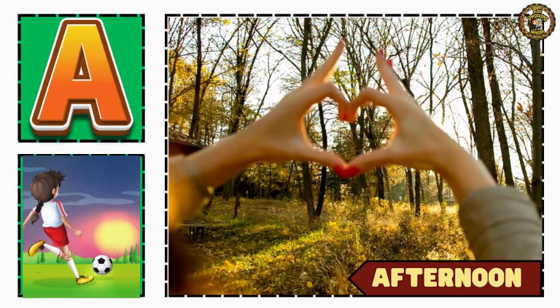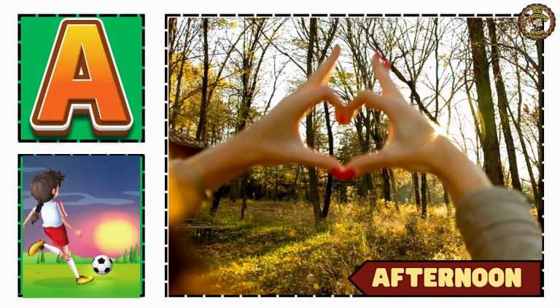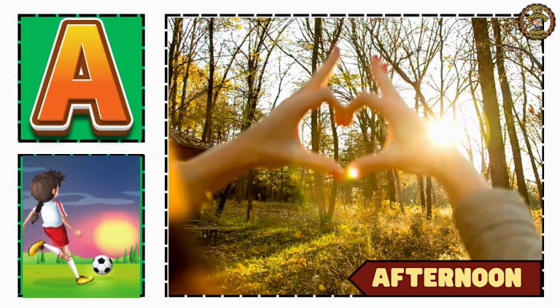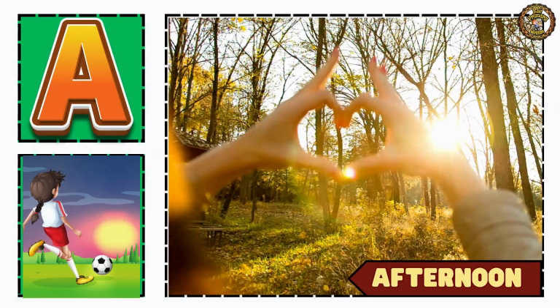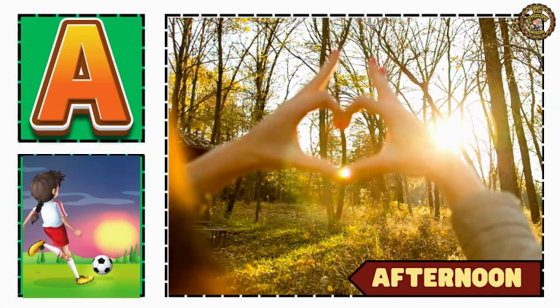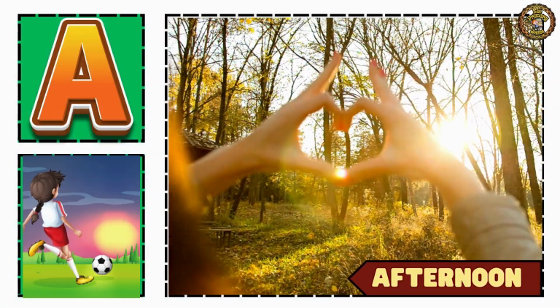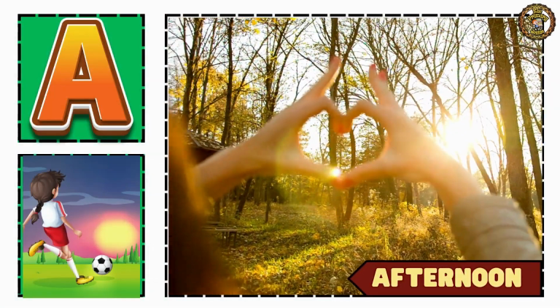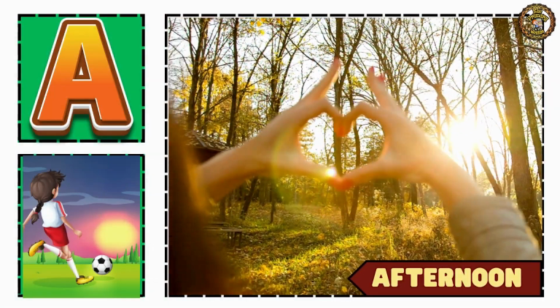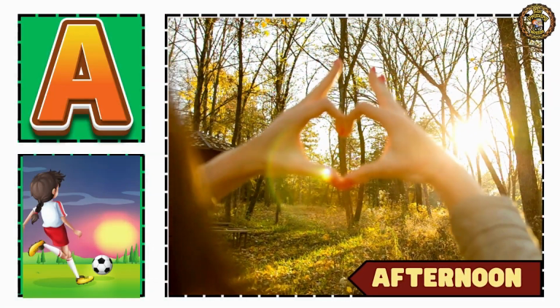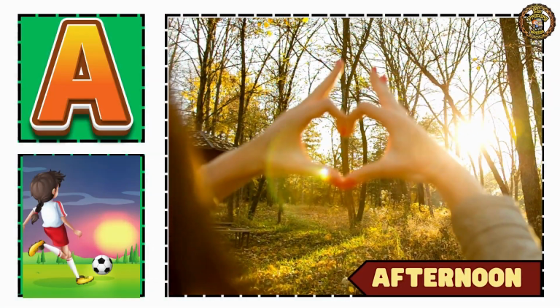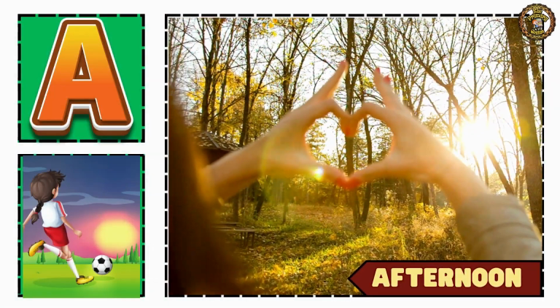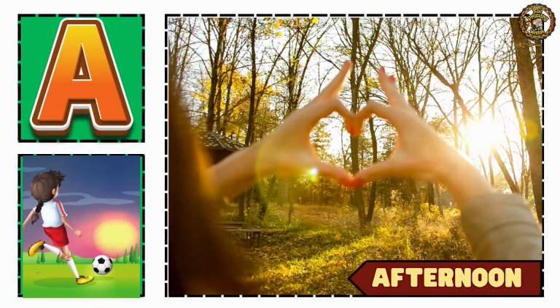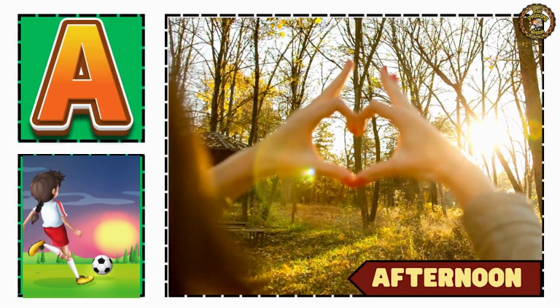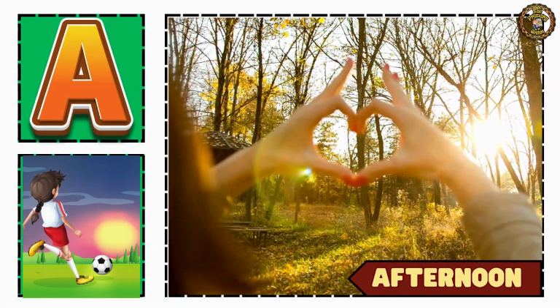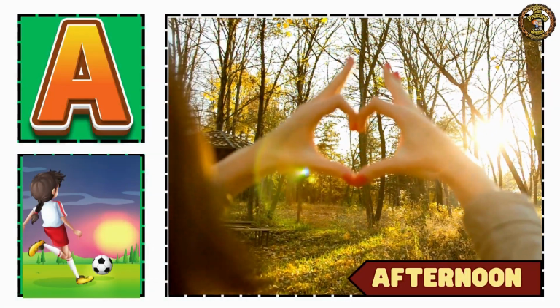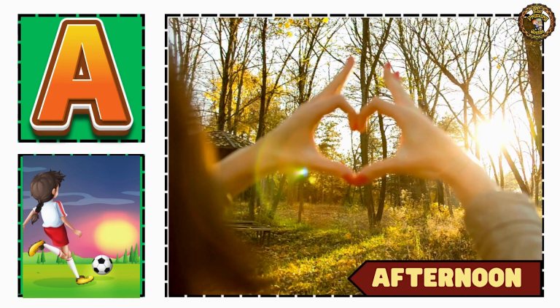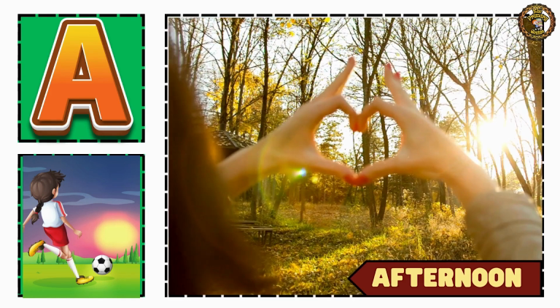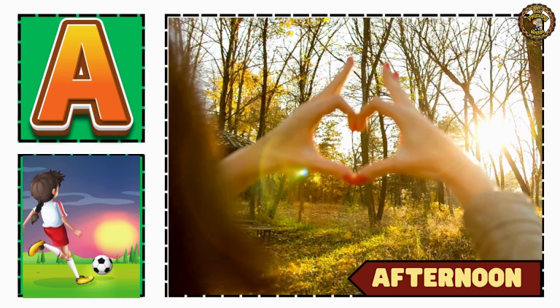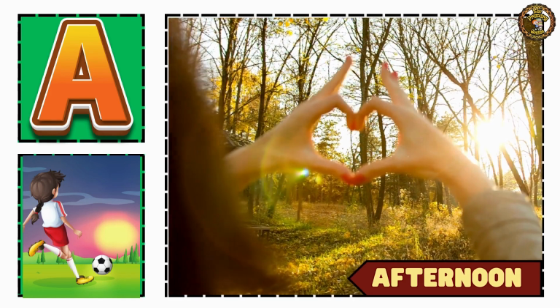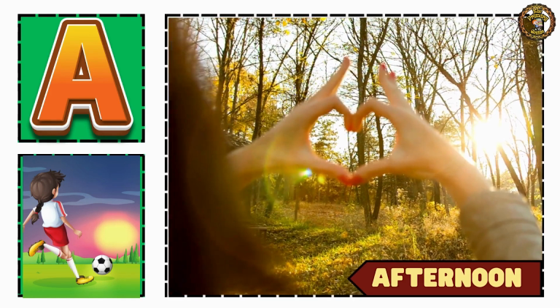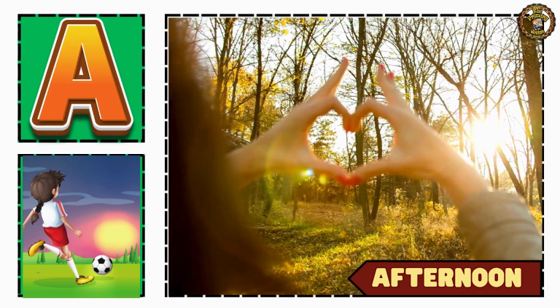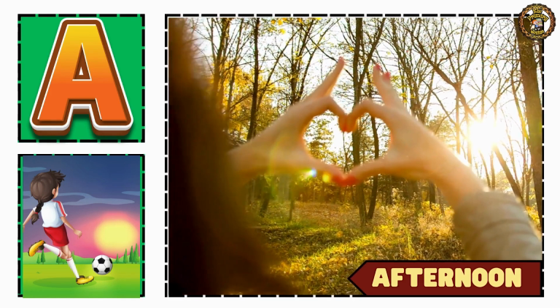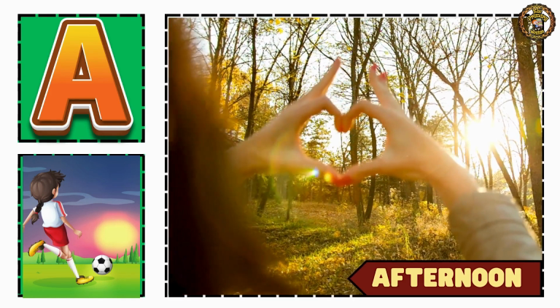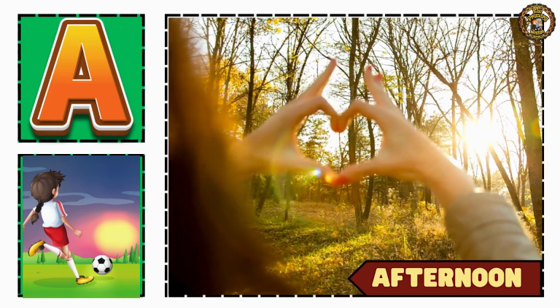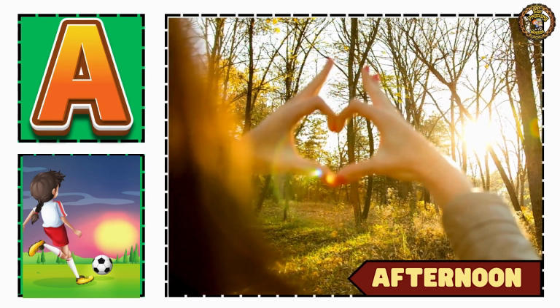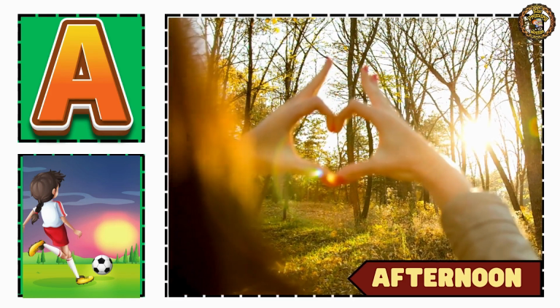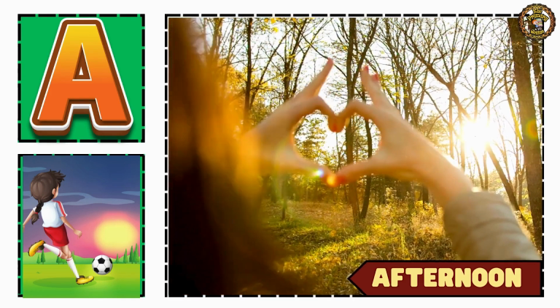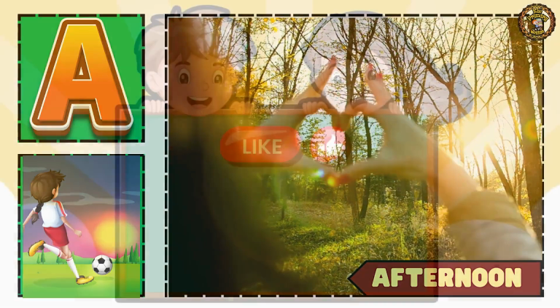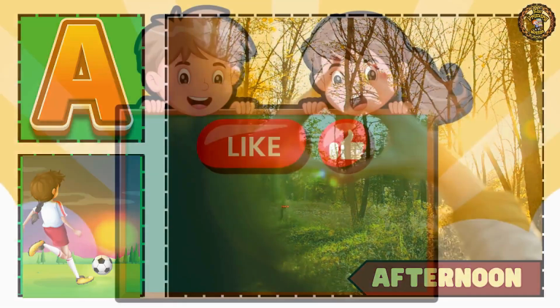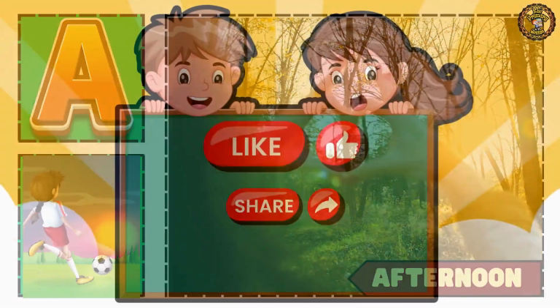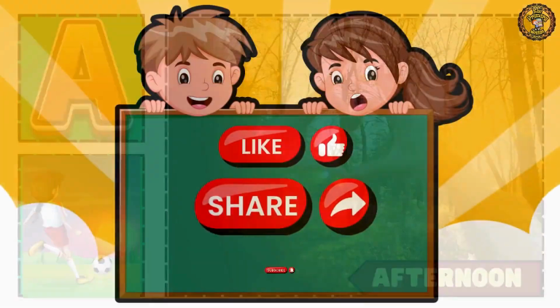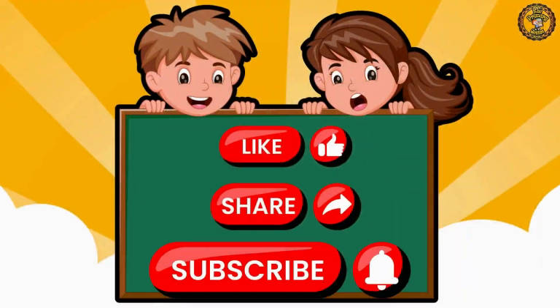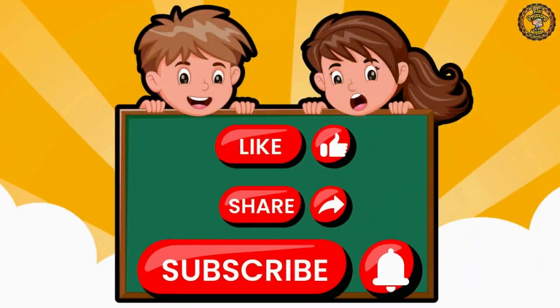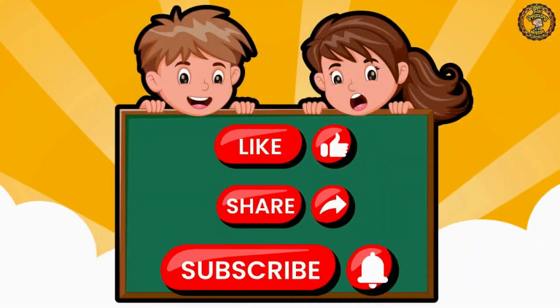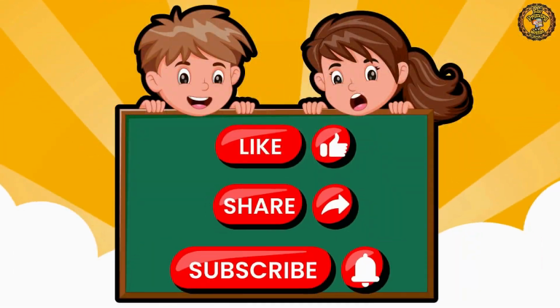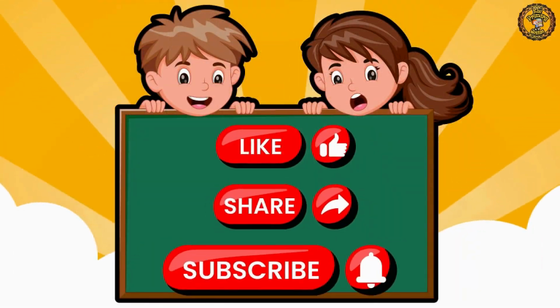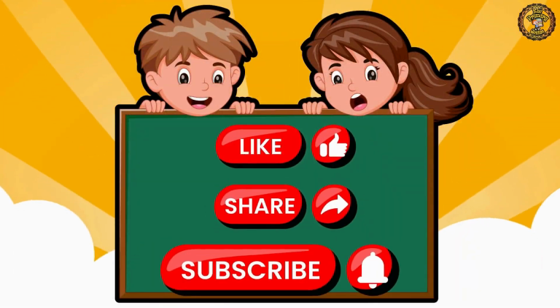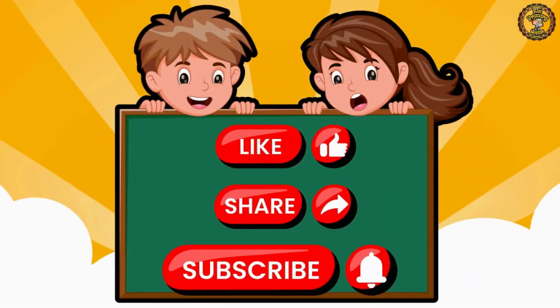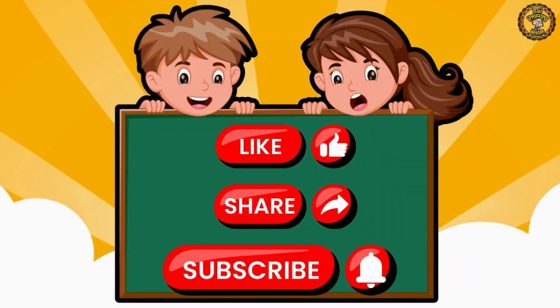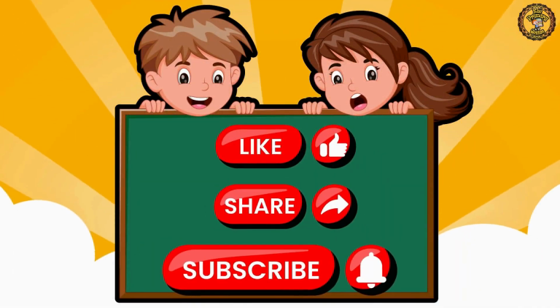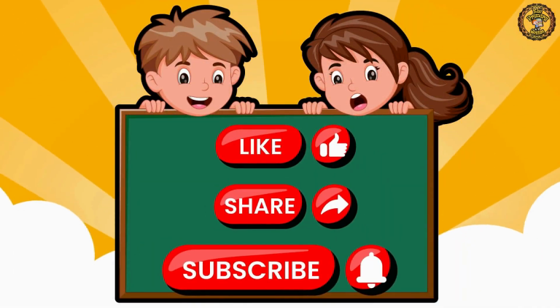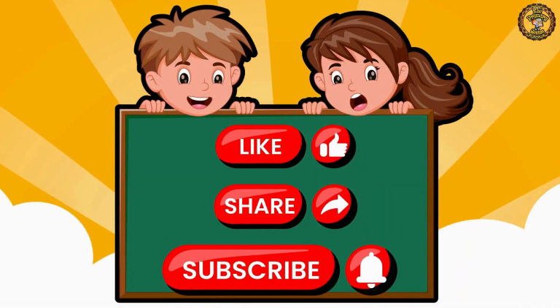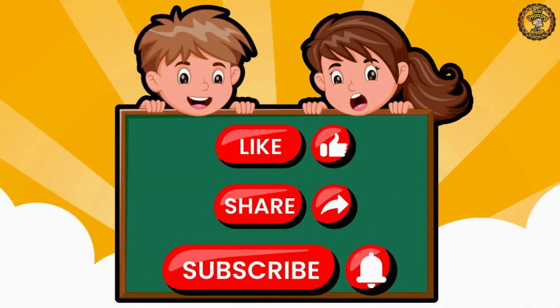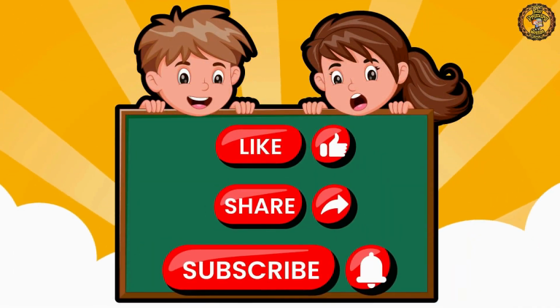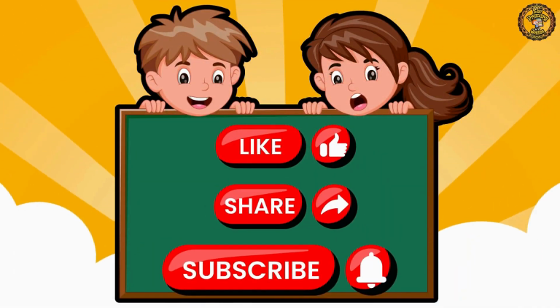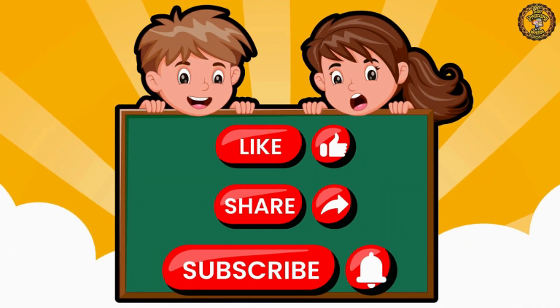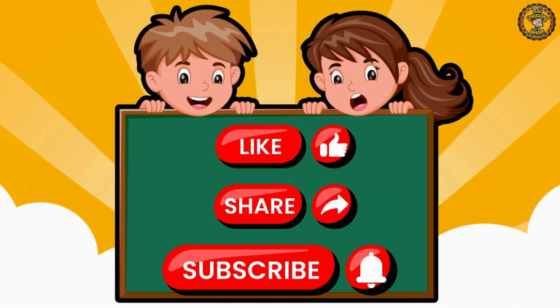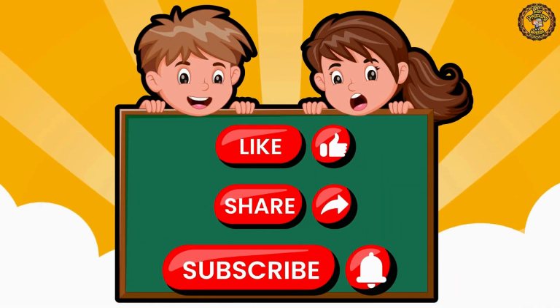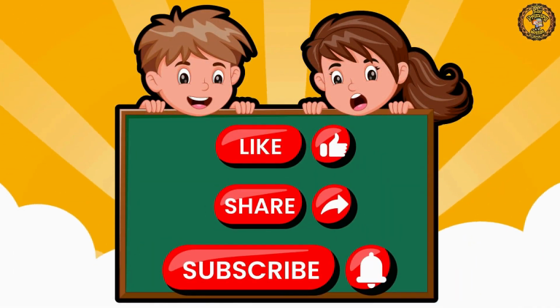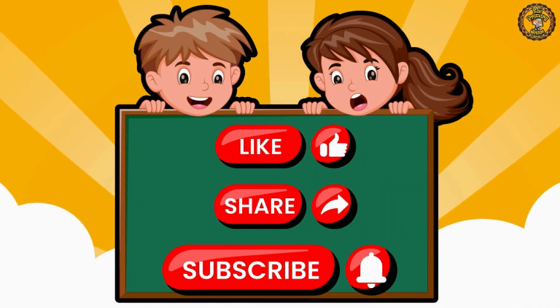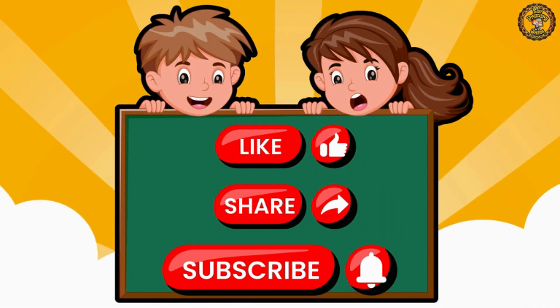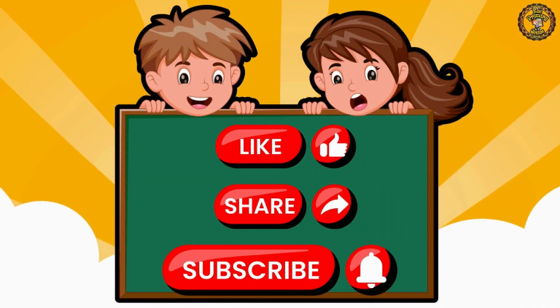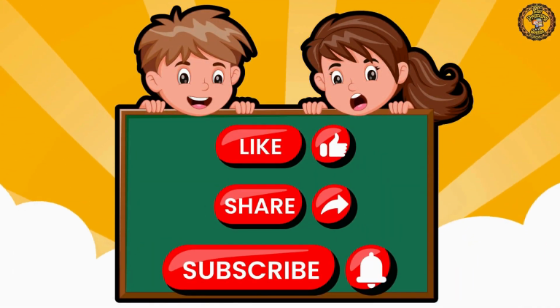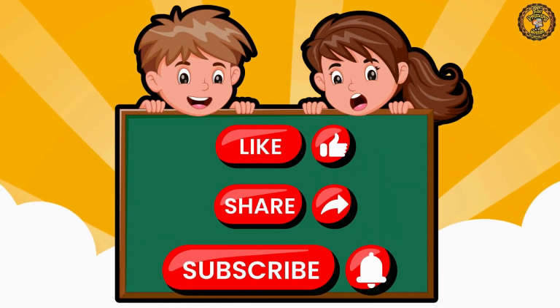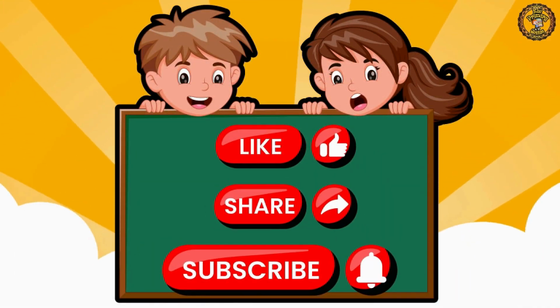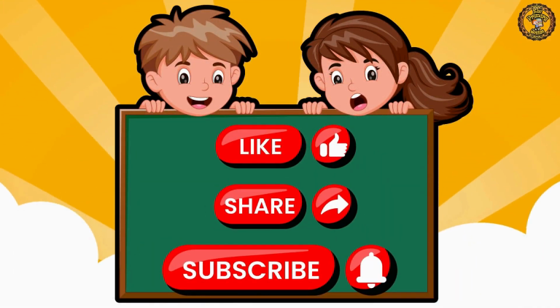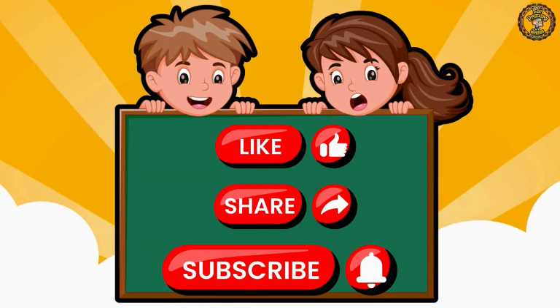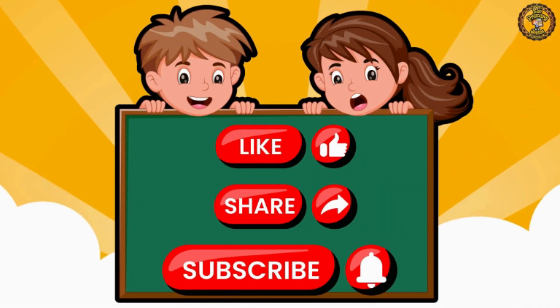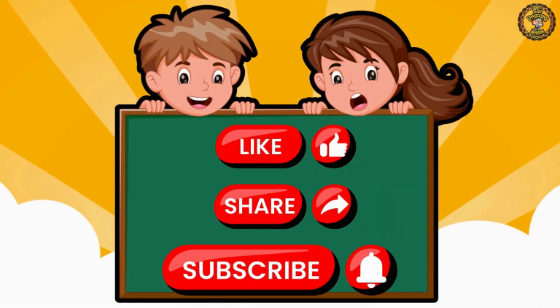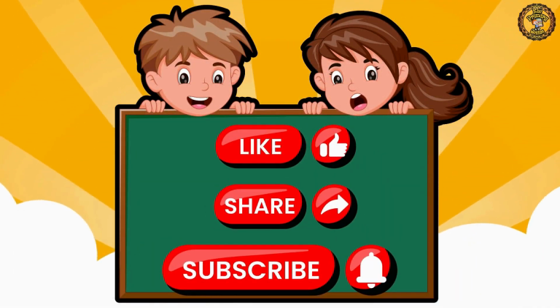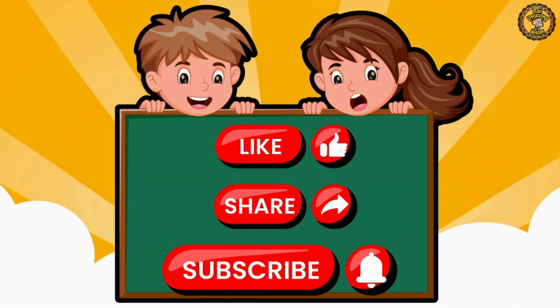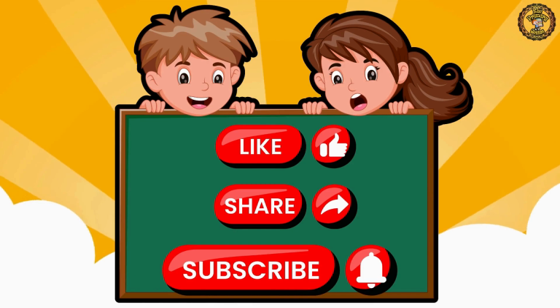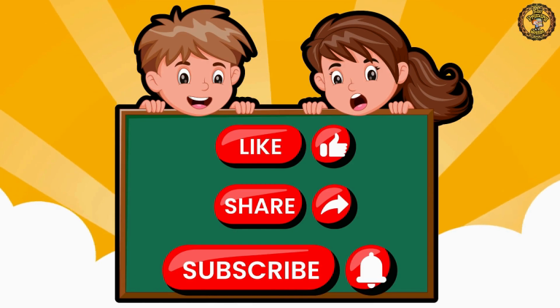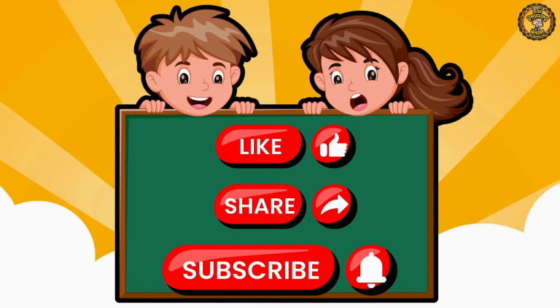Well done, kids! Please like, share, and subscribe for more videos.